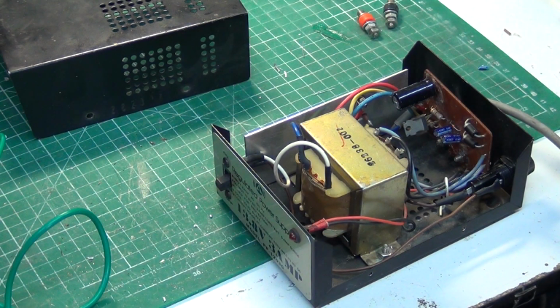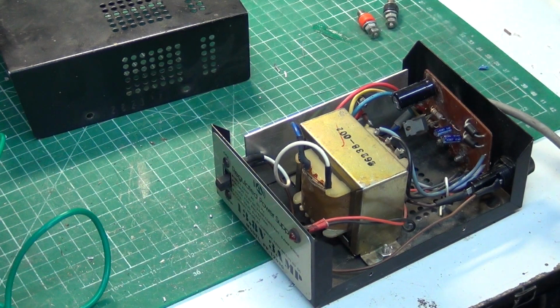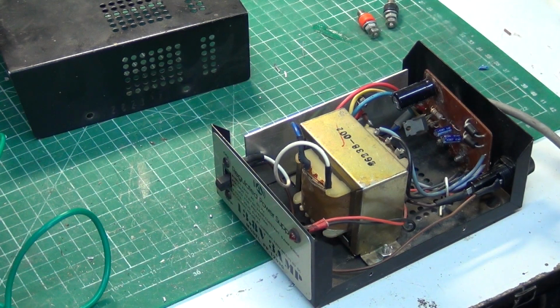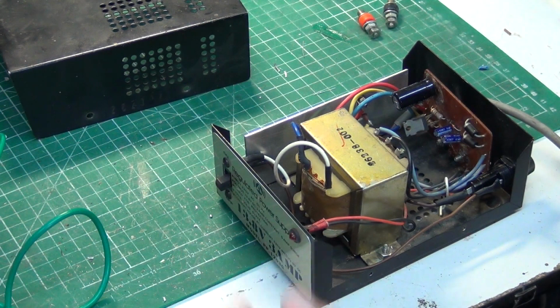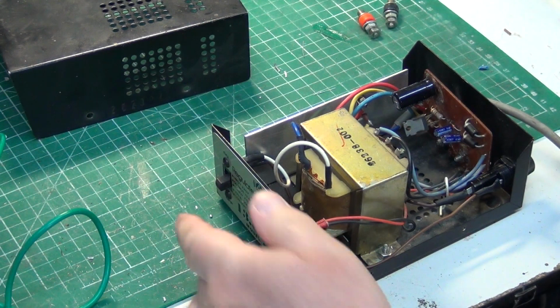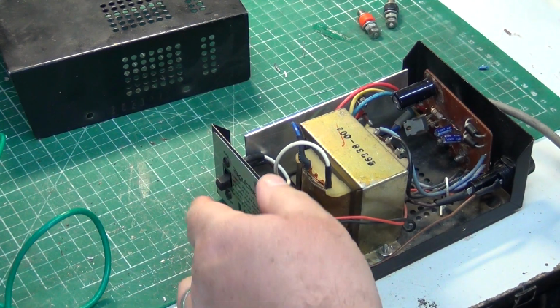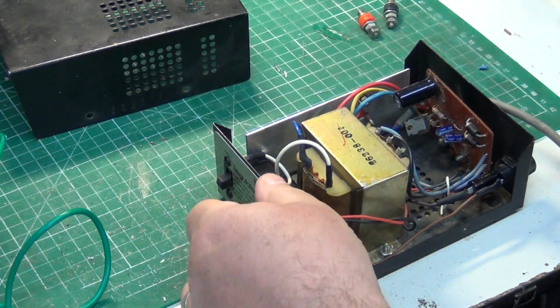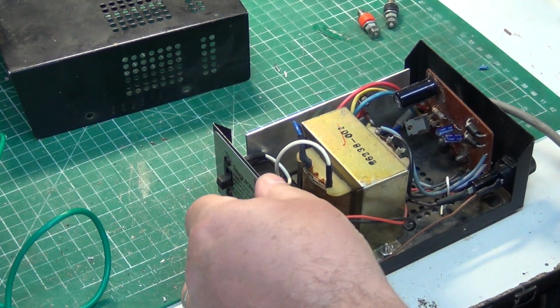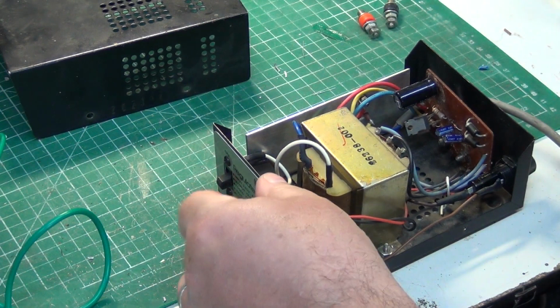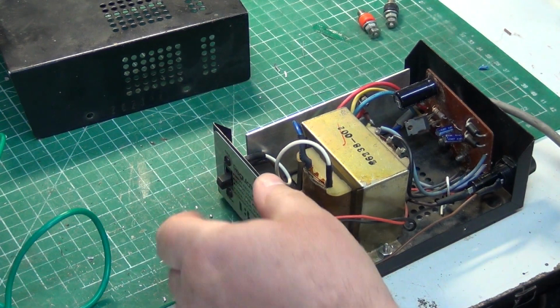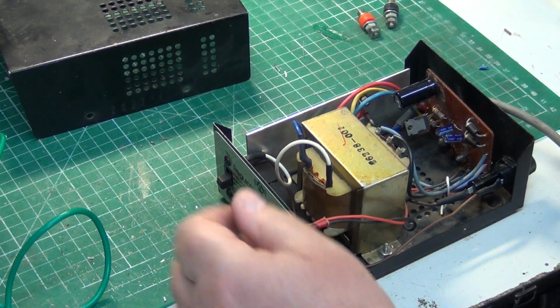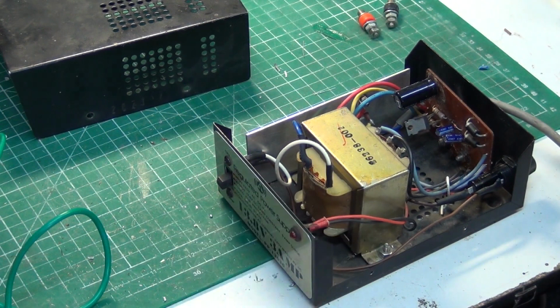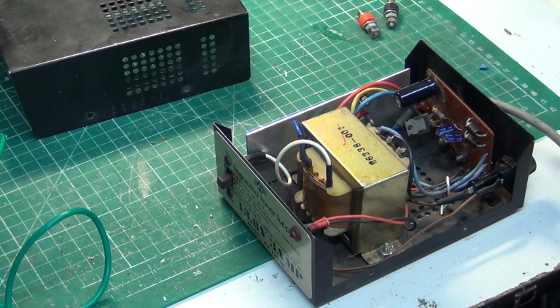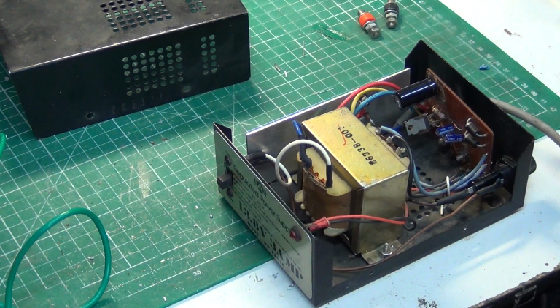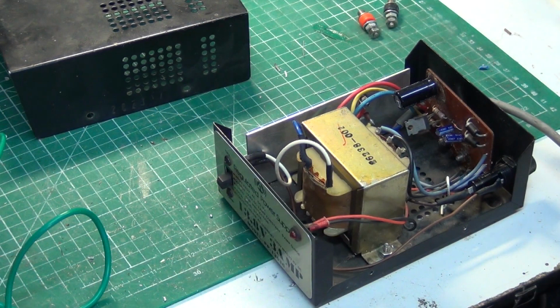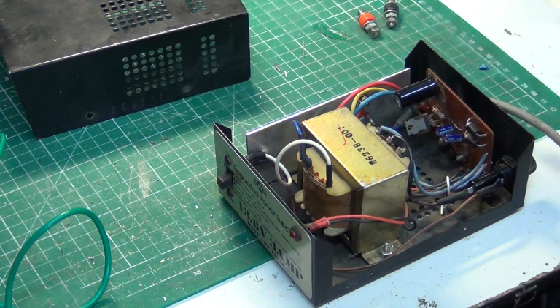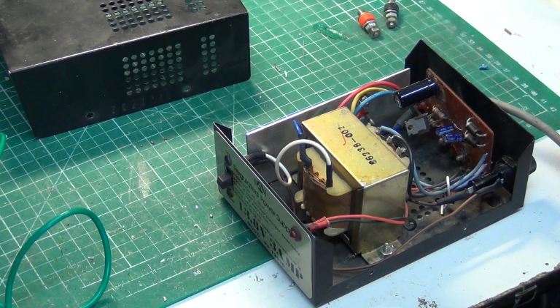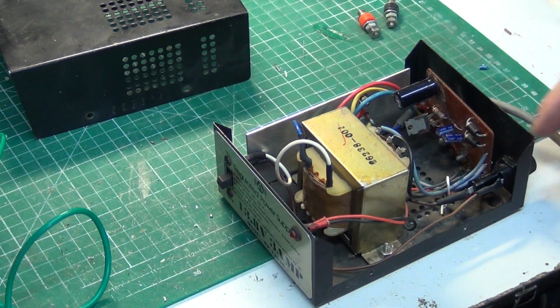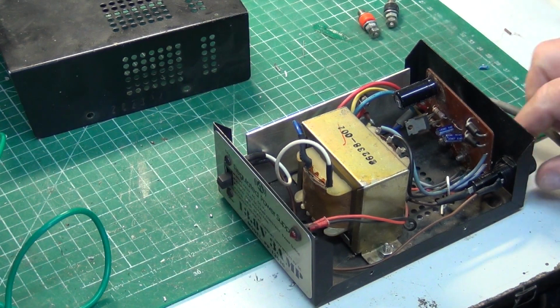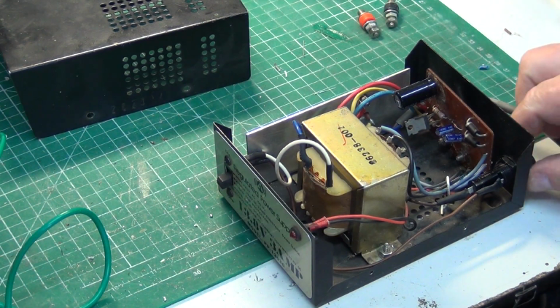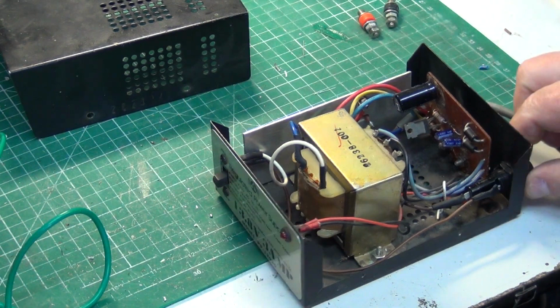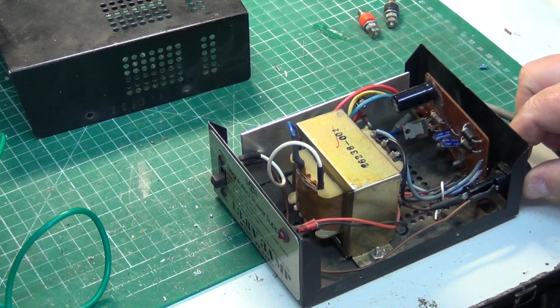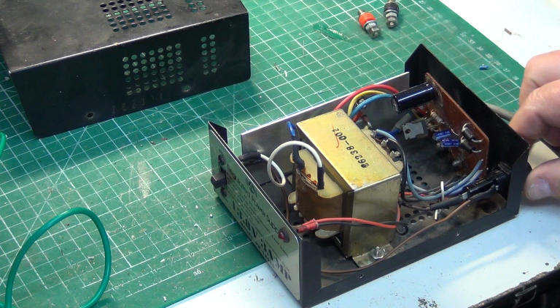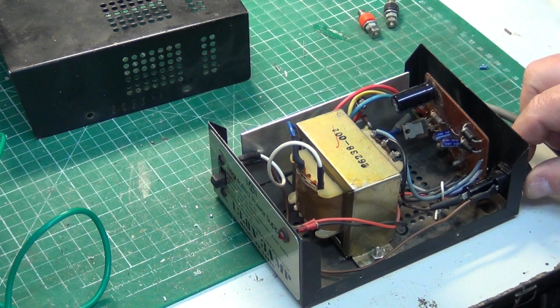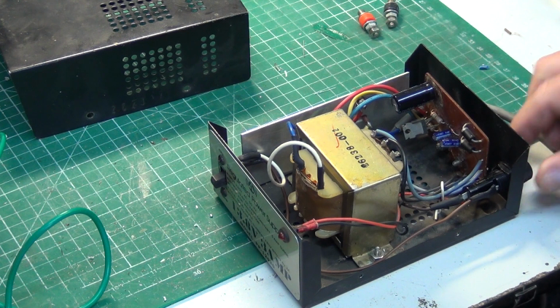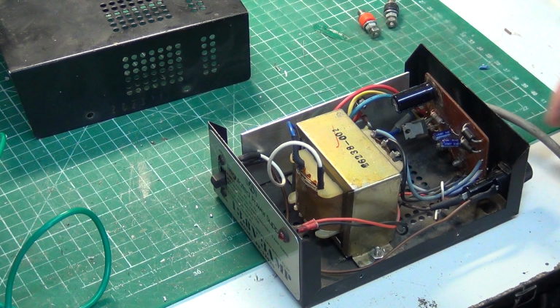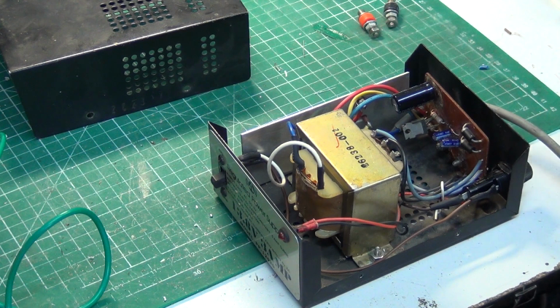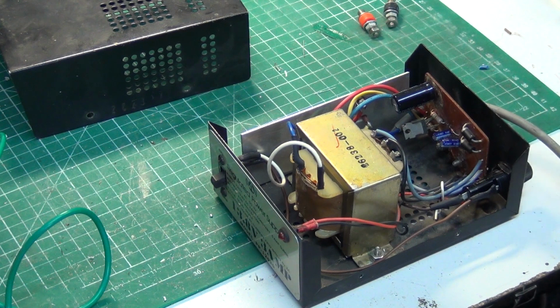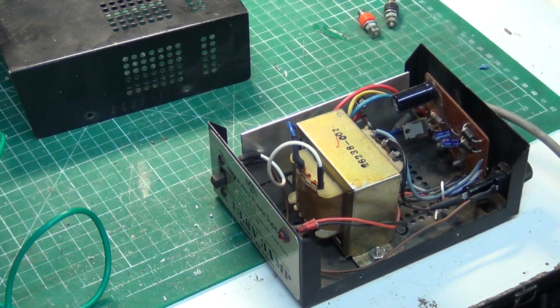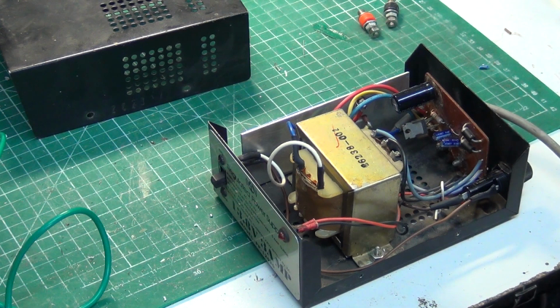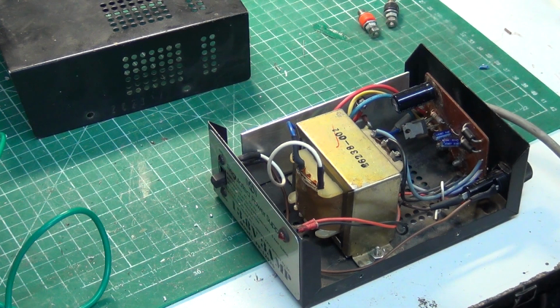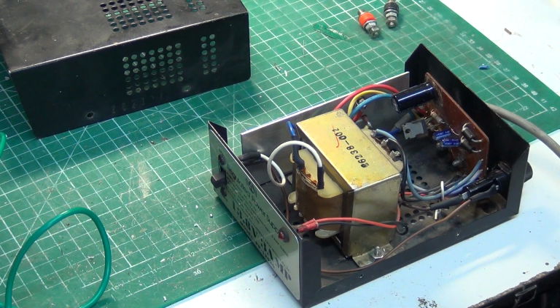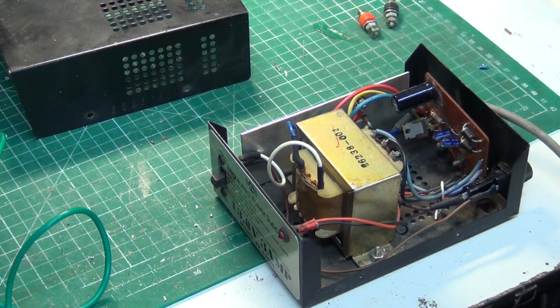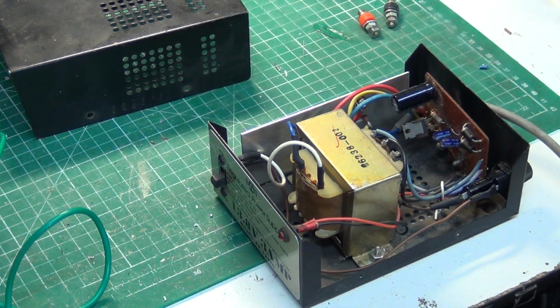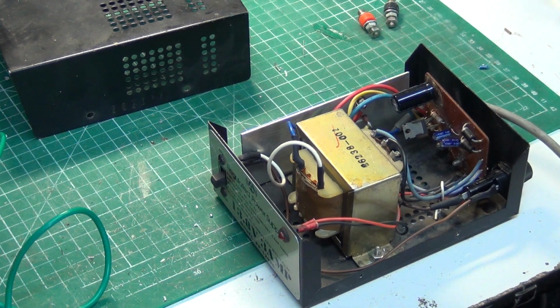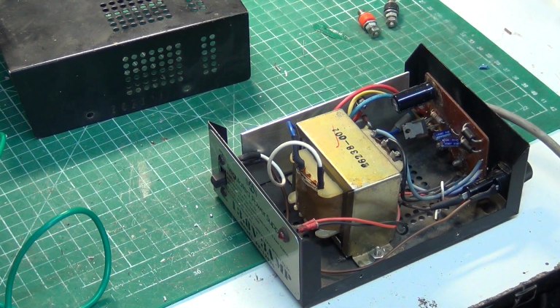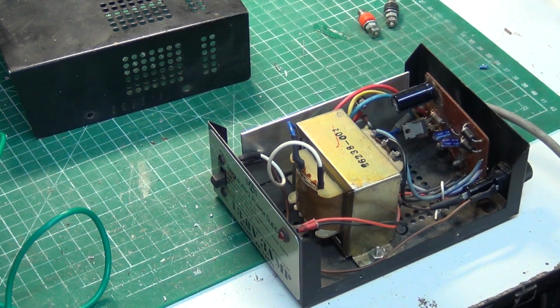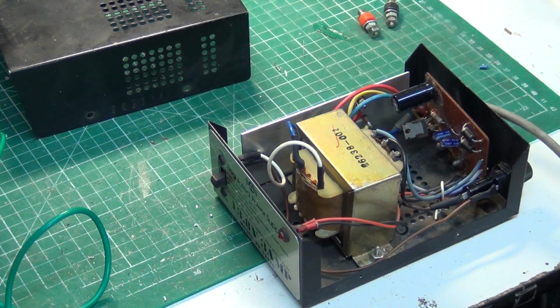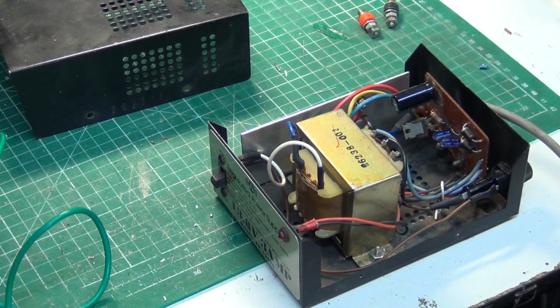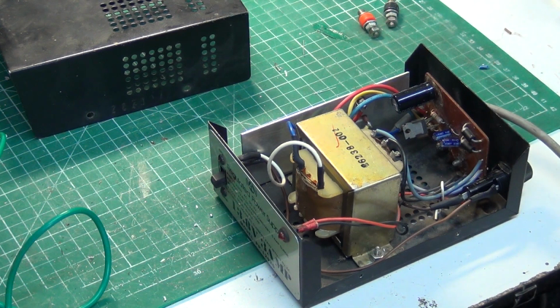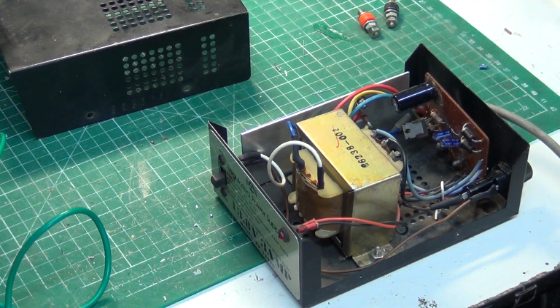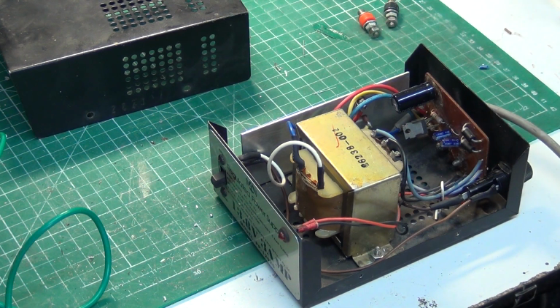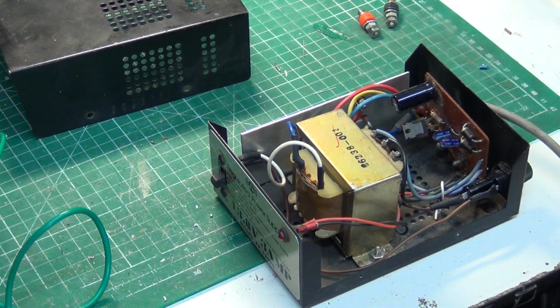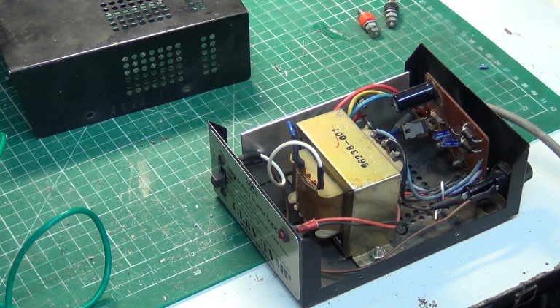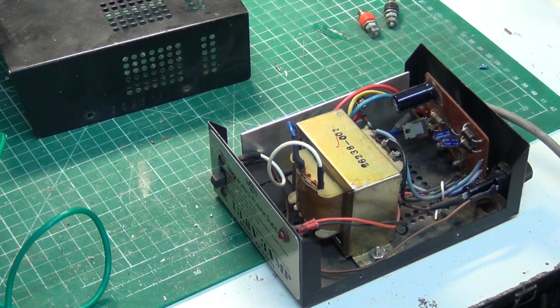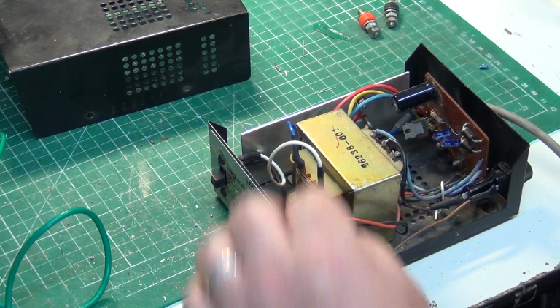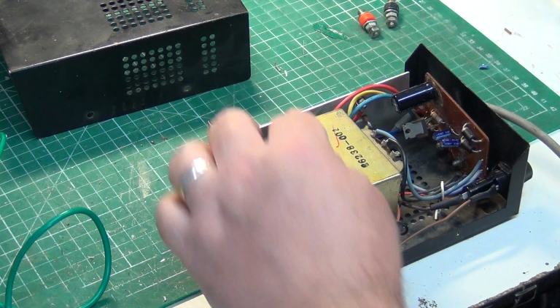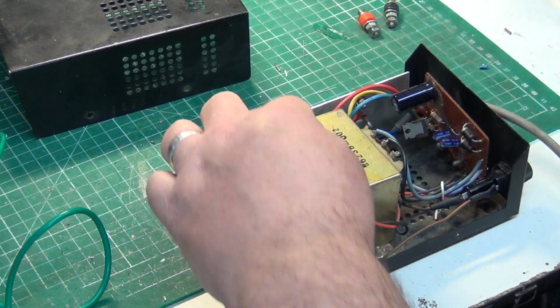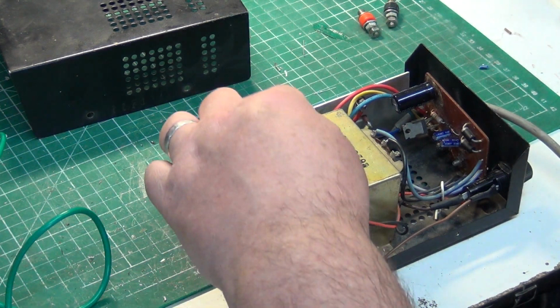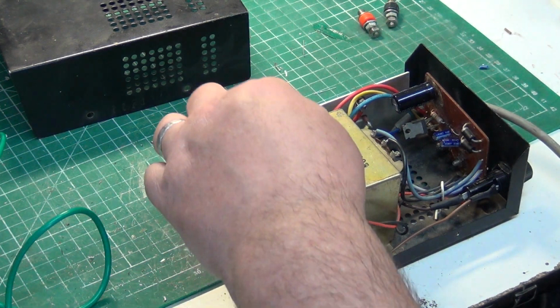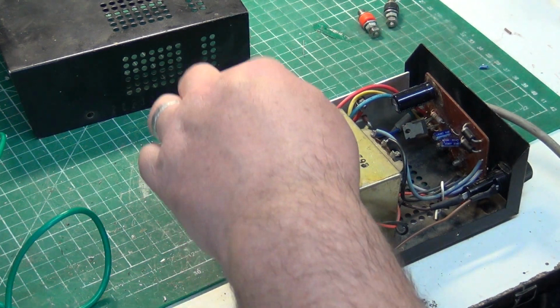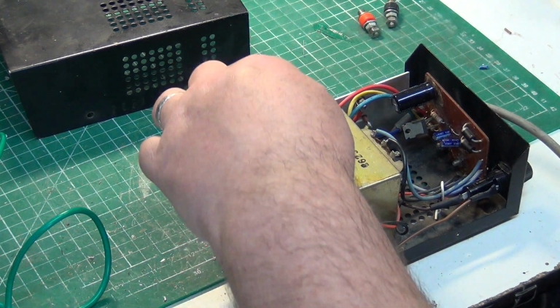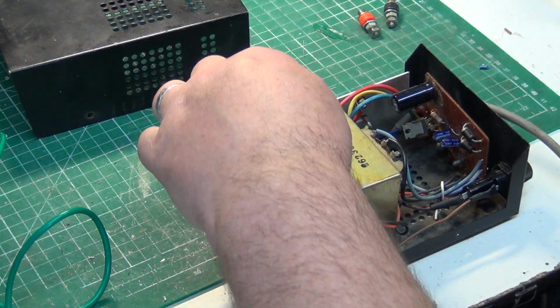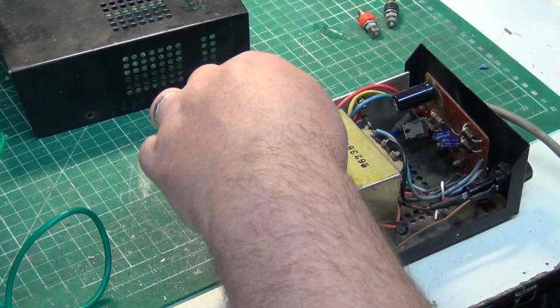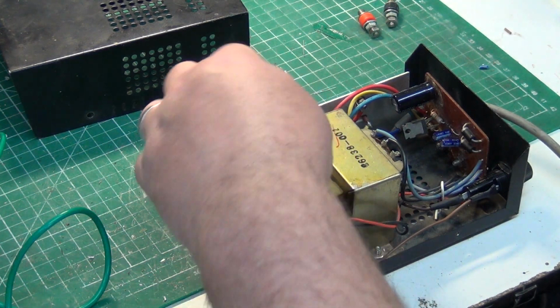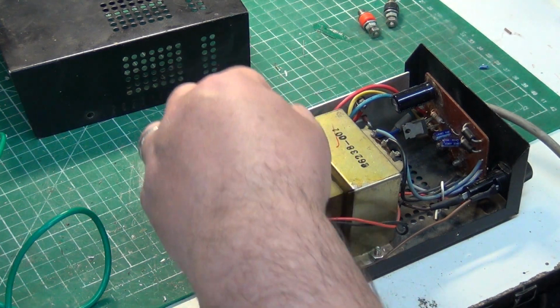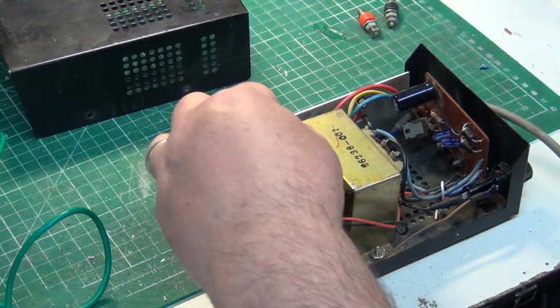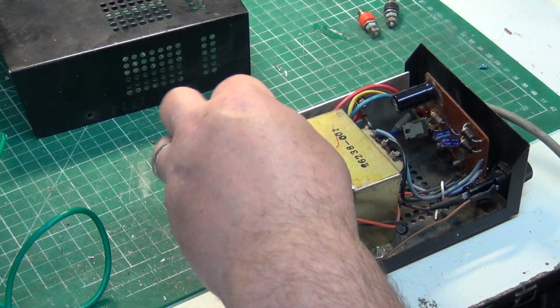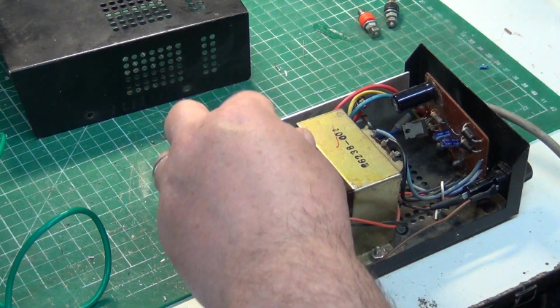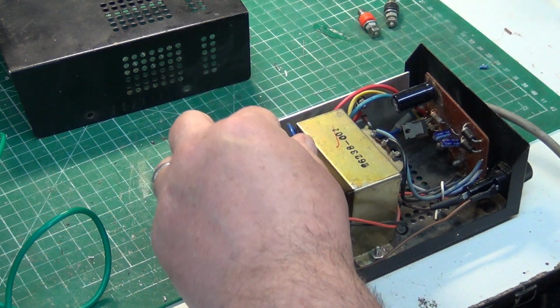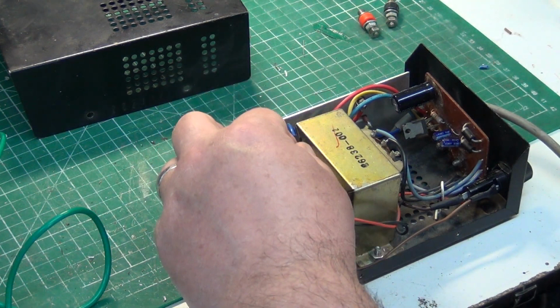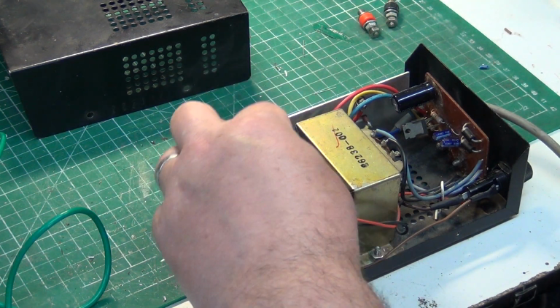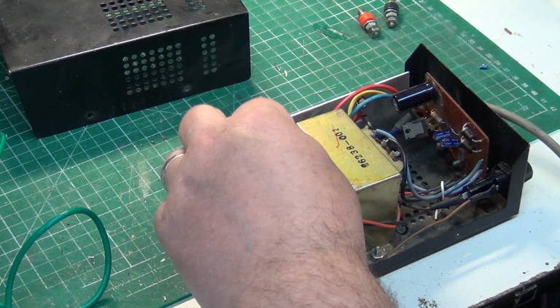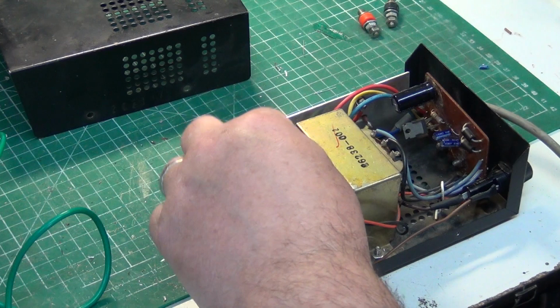We've done the power supply — it just needs its lid putting on and that's another job done. We'll clean the mains lead up and Bob's your uncle. Thanks for watching. This time it's a 230-volt one for the UK, not a 220-volt version for Europe like the last one was.